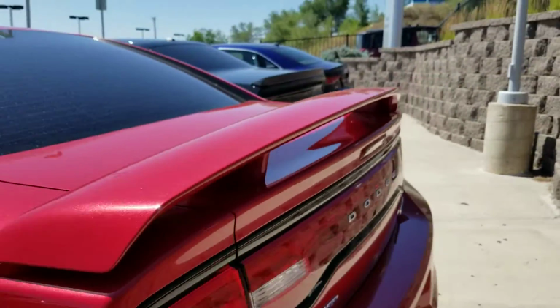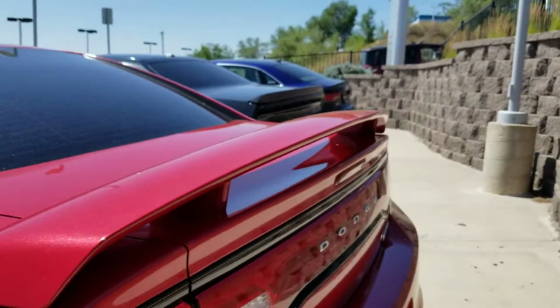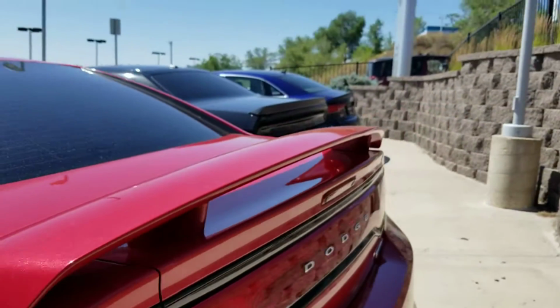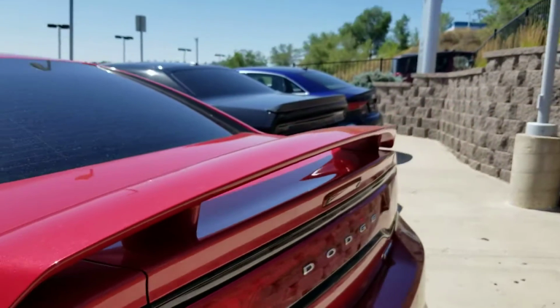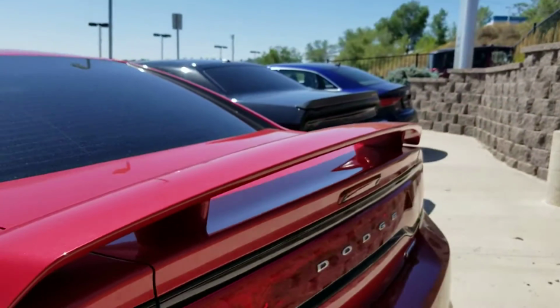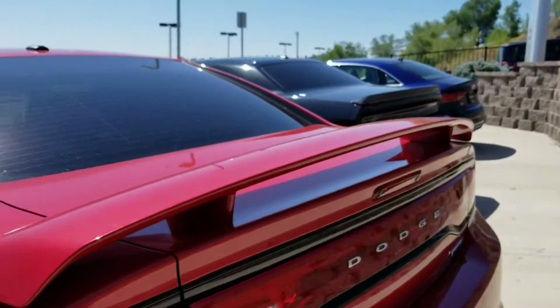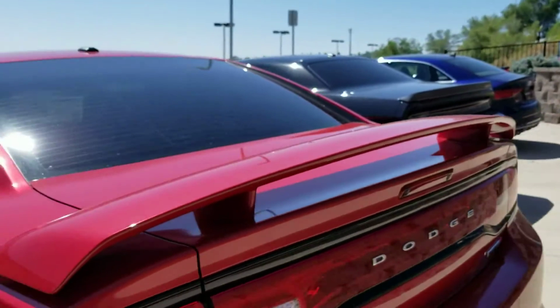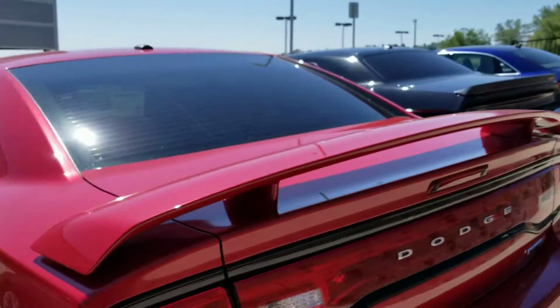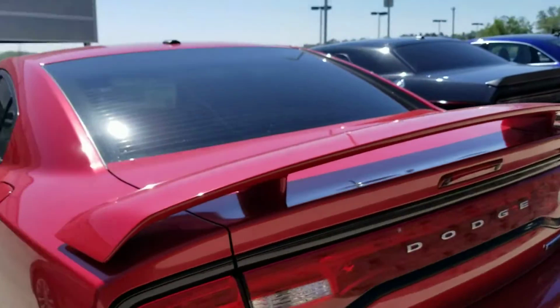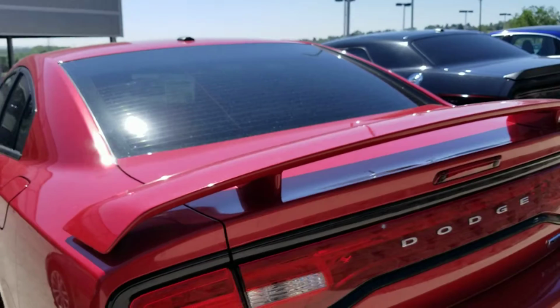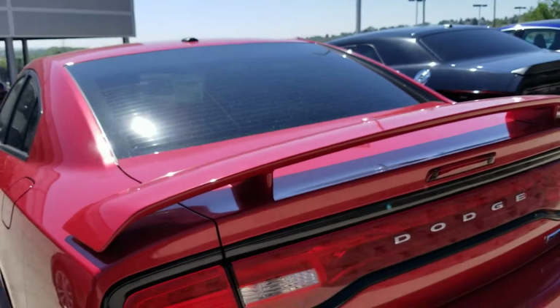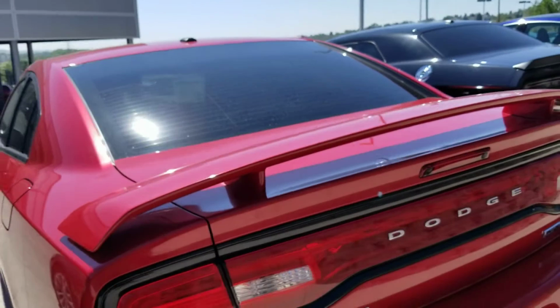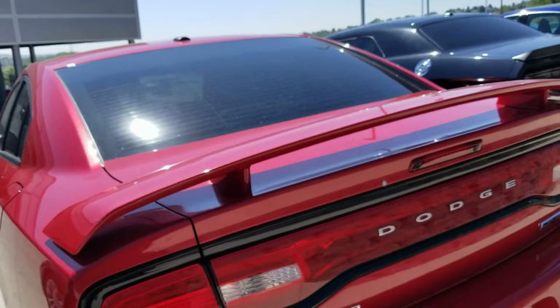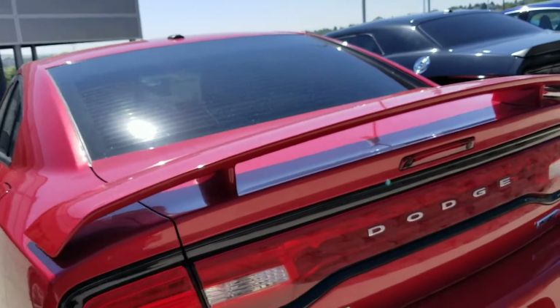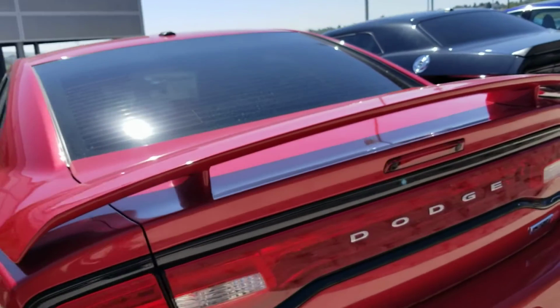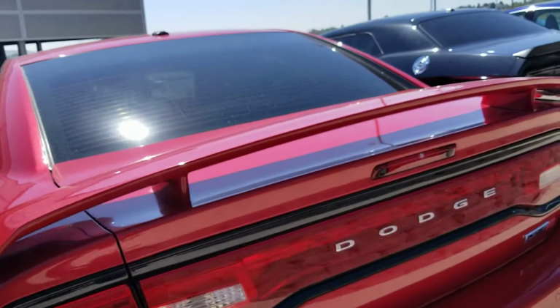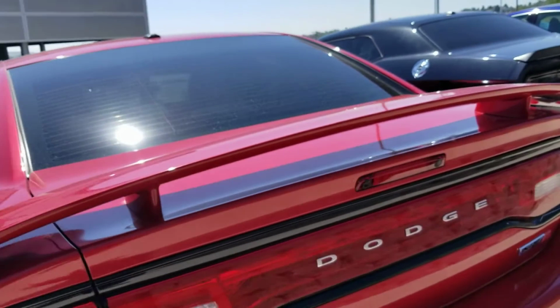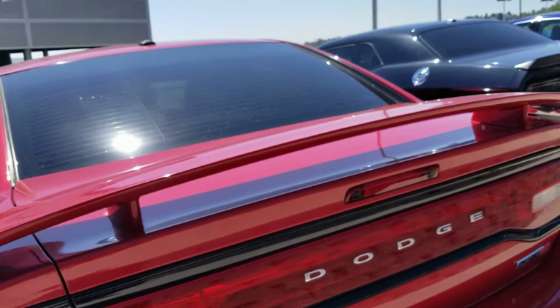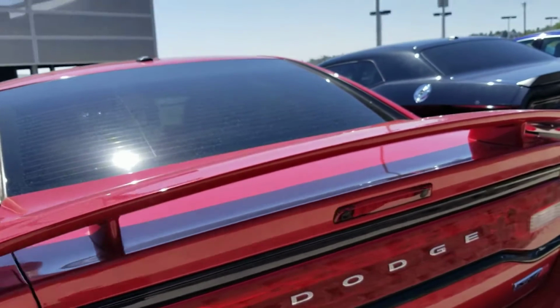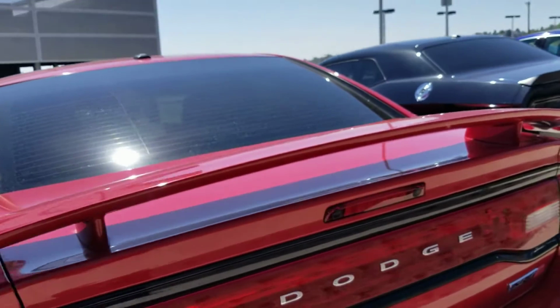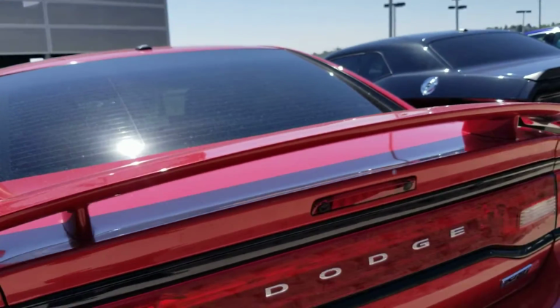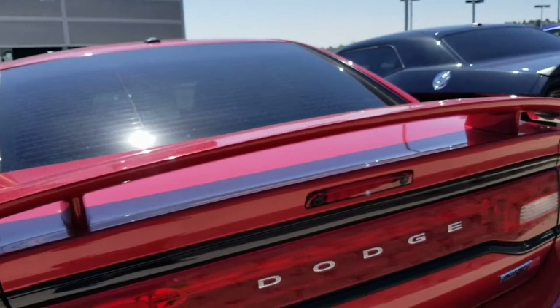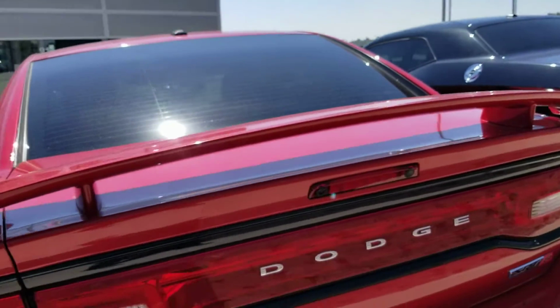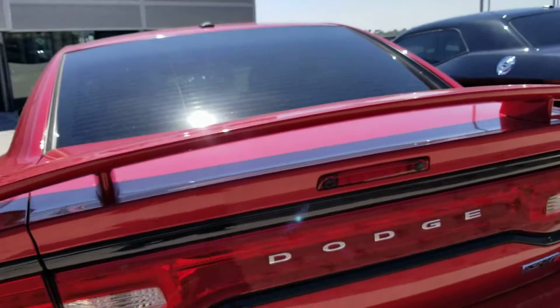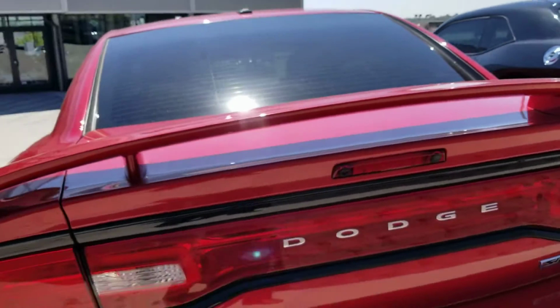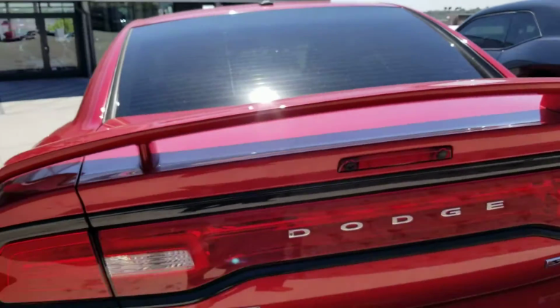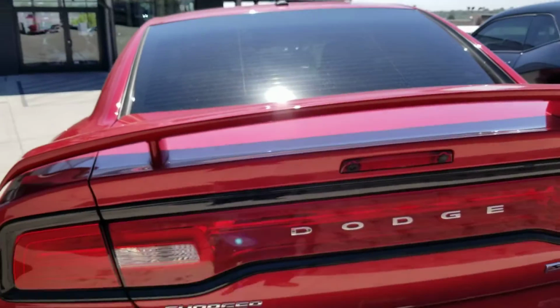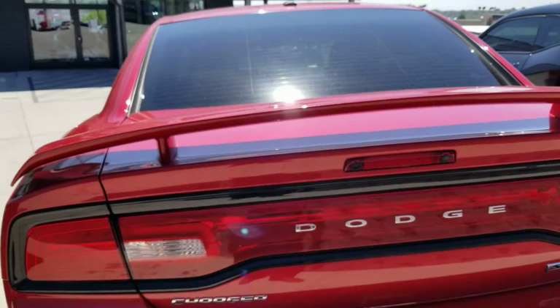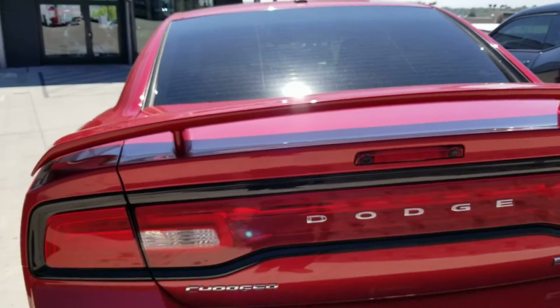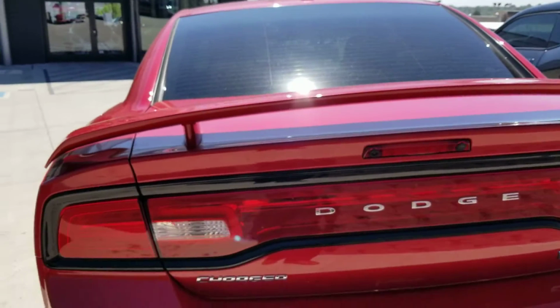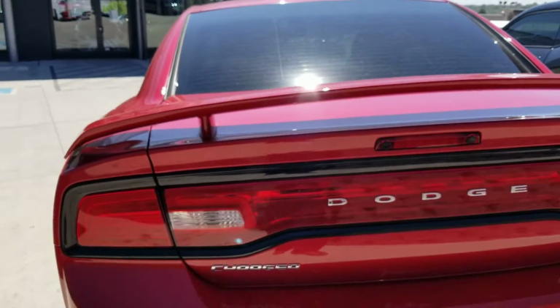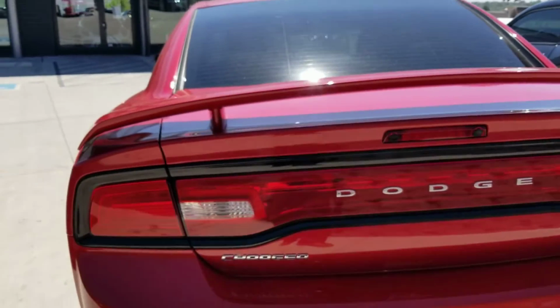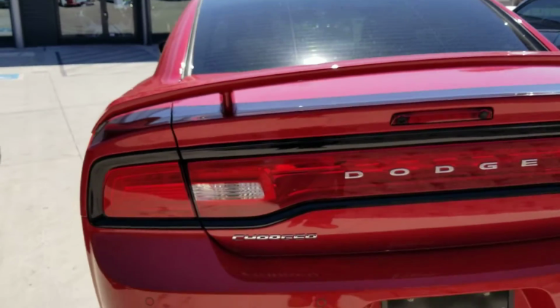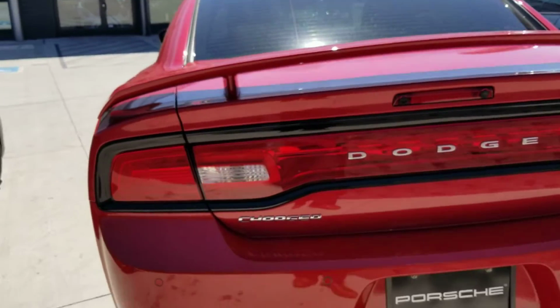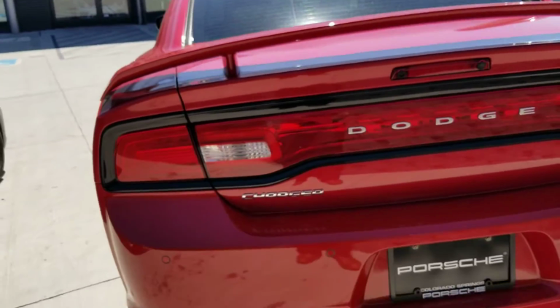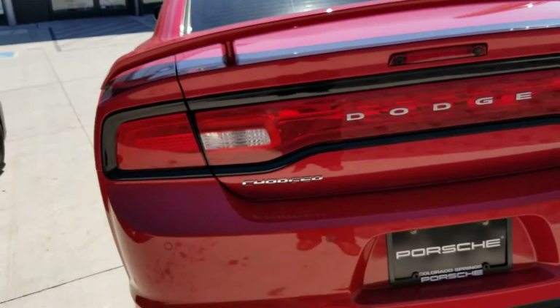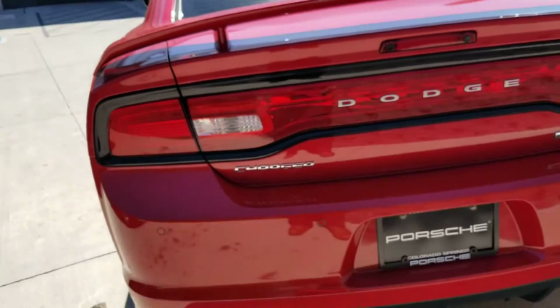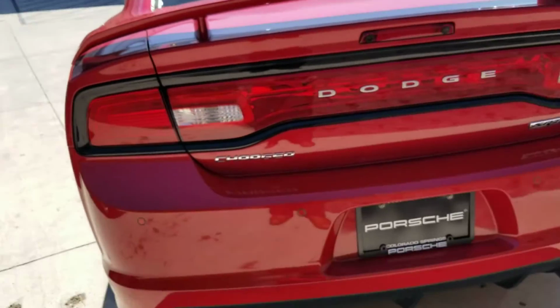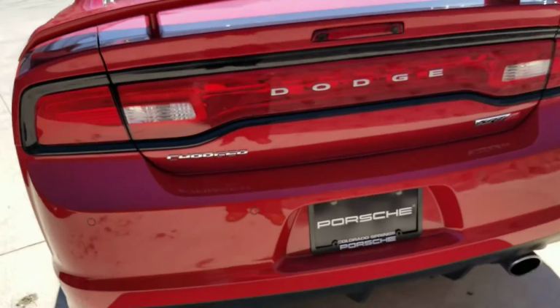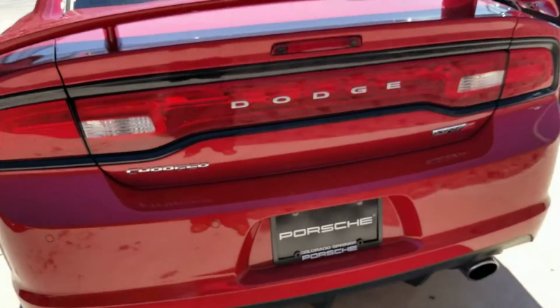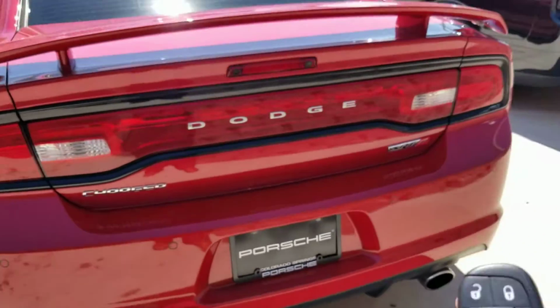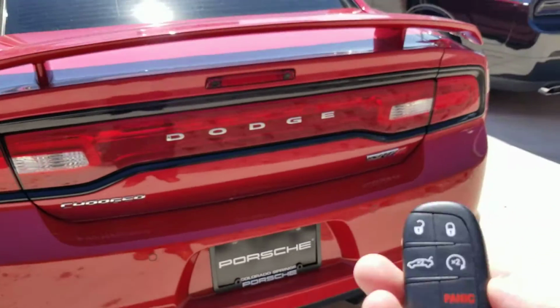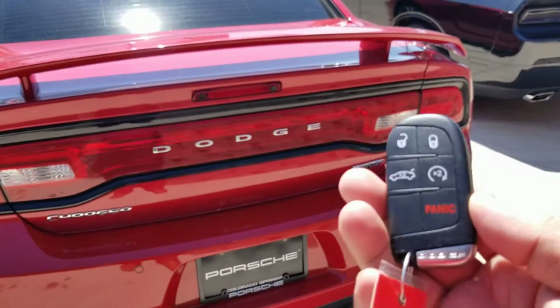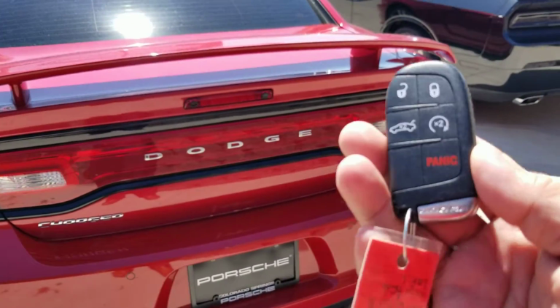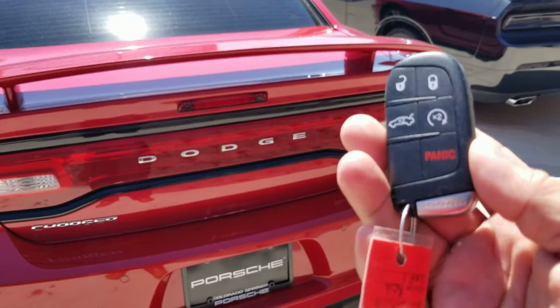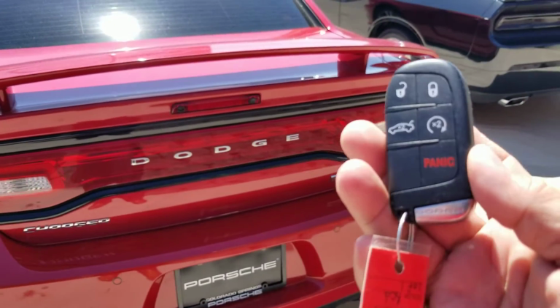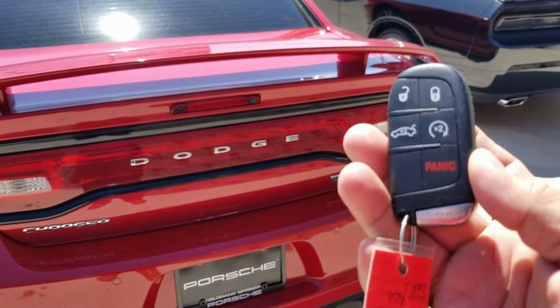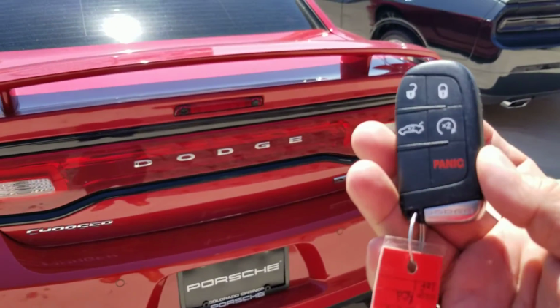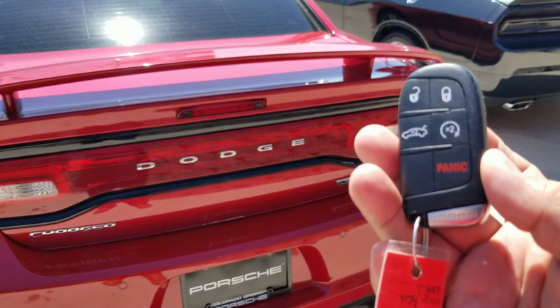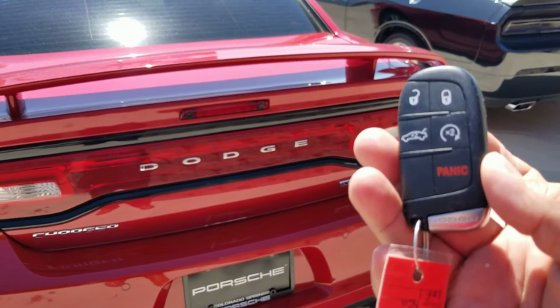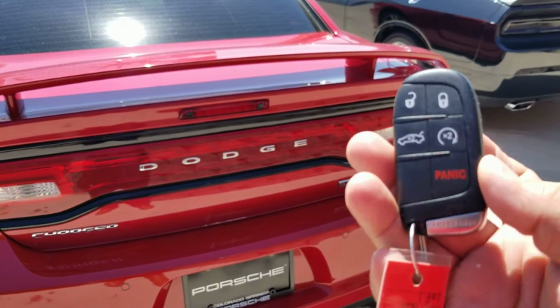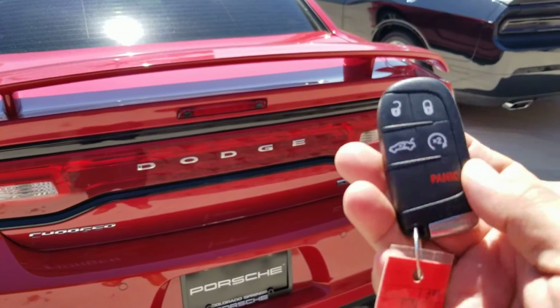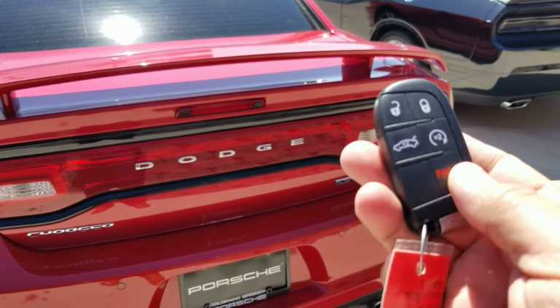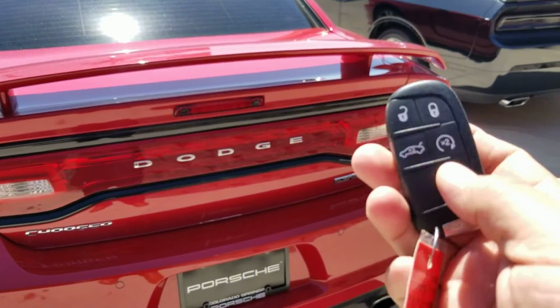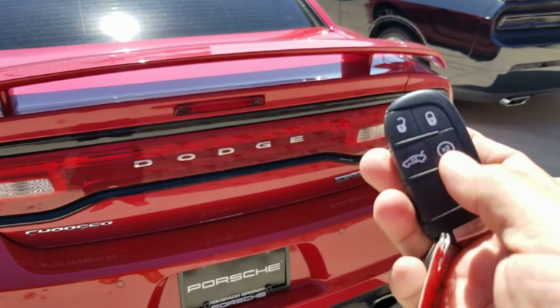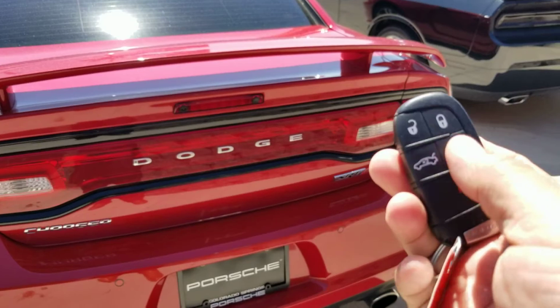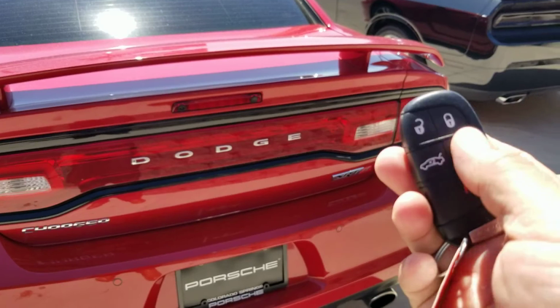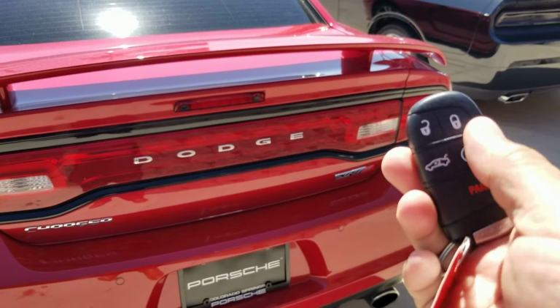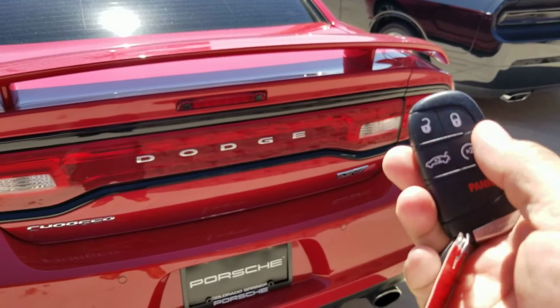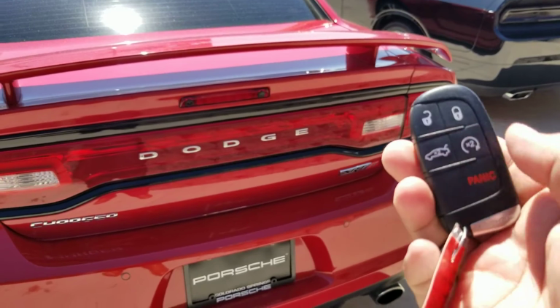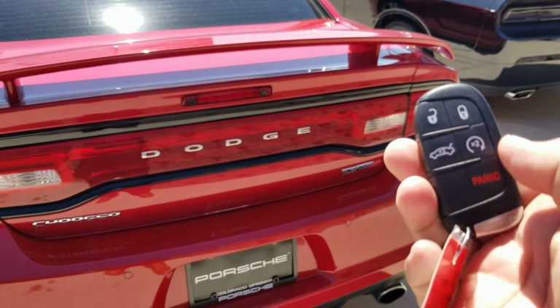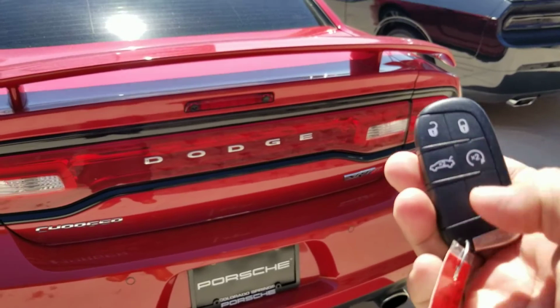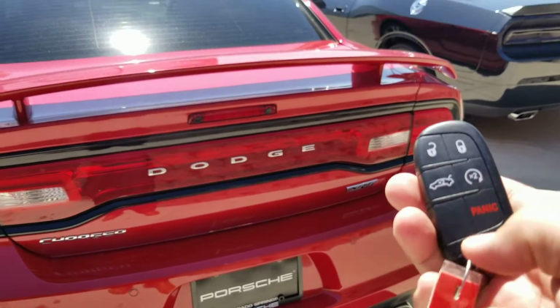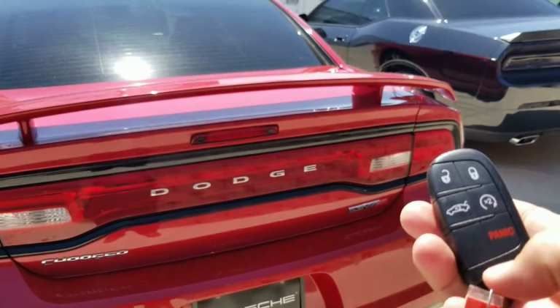That's a little spoiler here. Remote start too, by the way — you can see that on the key there, that second button, push it twice.